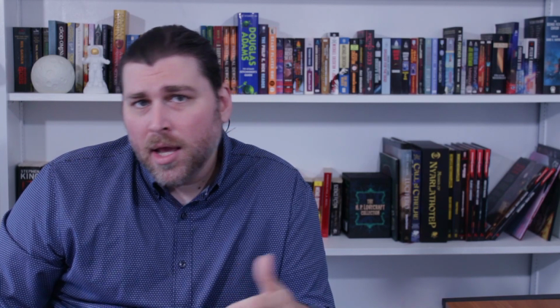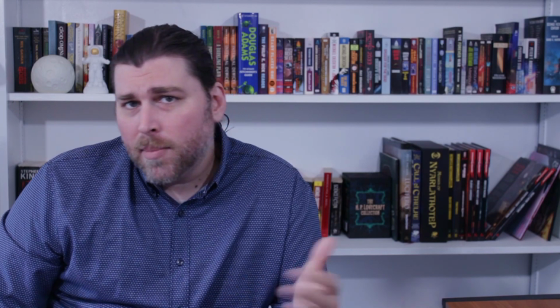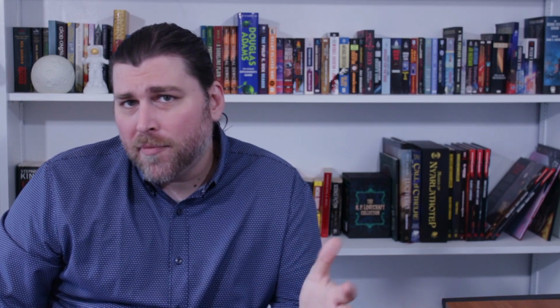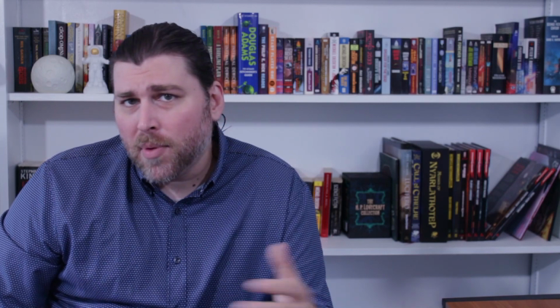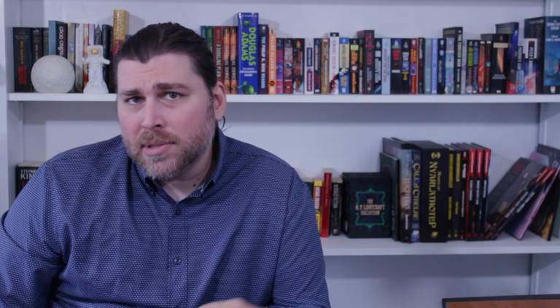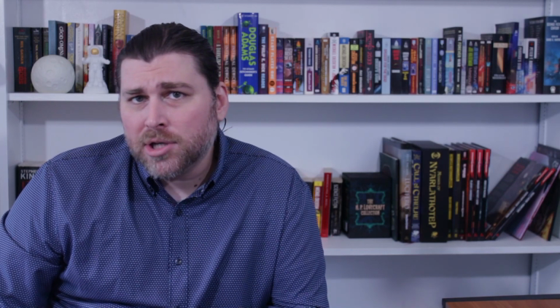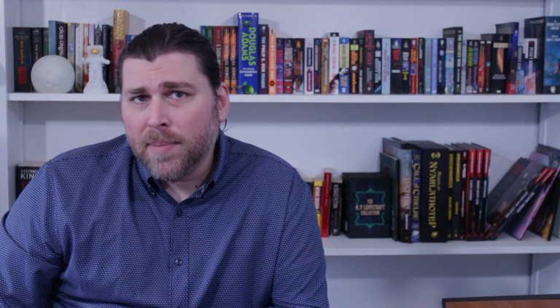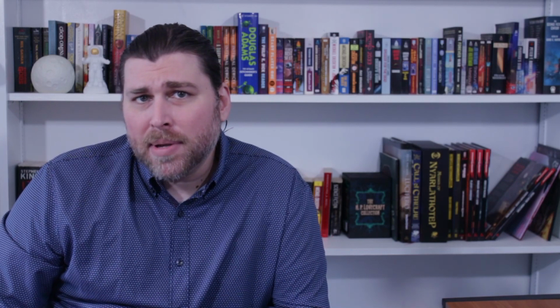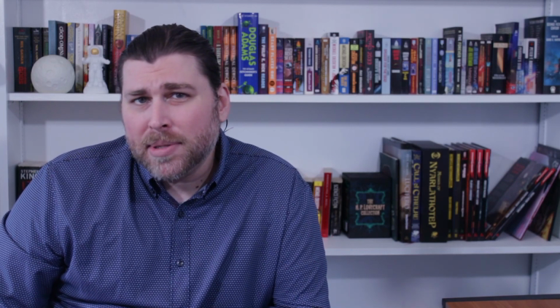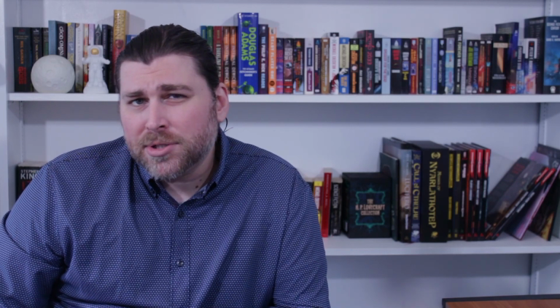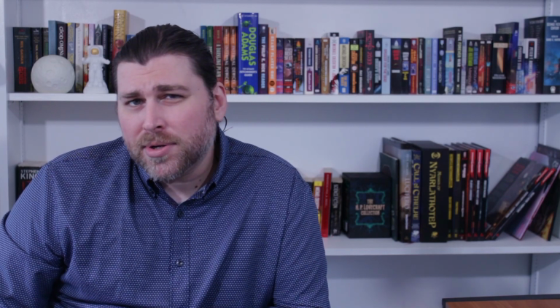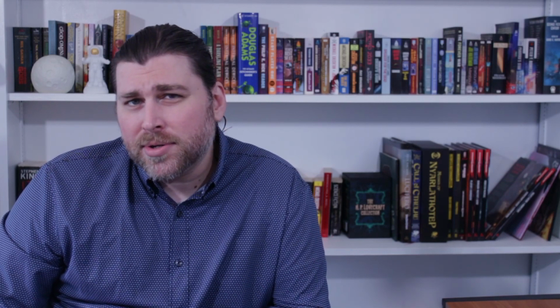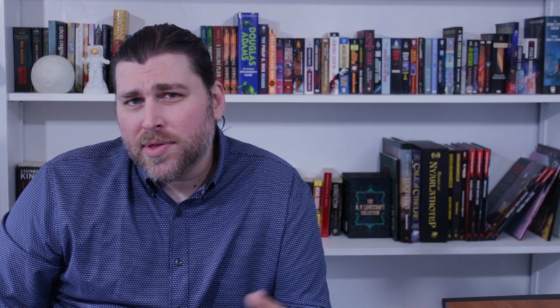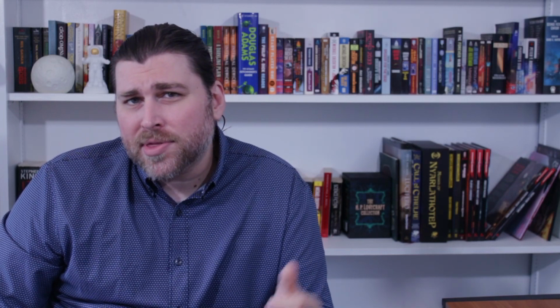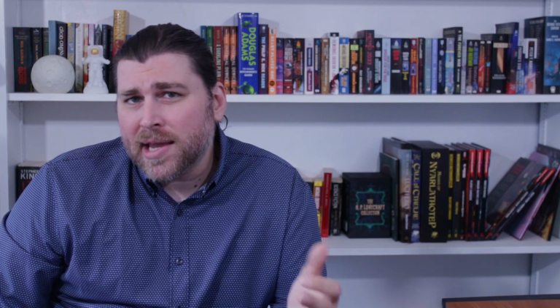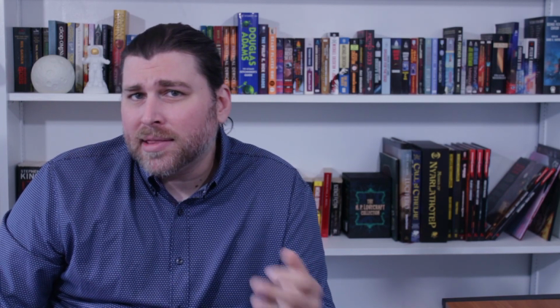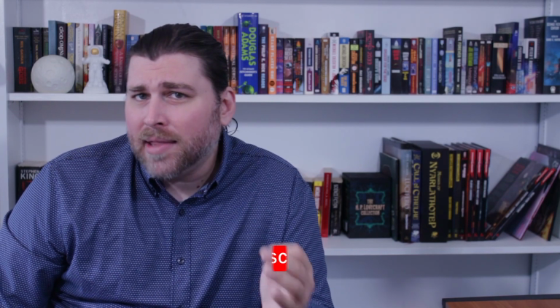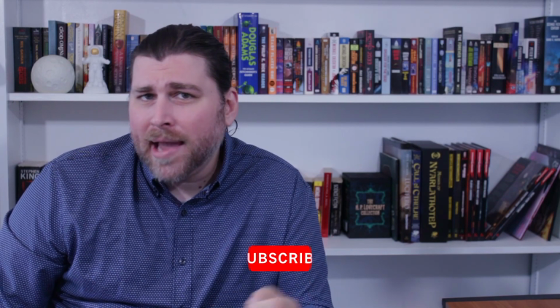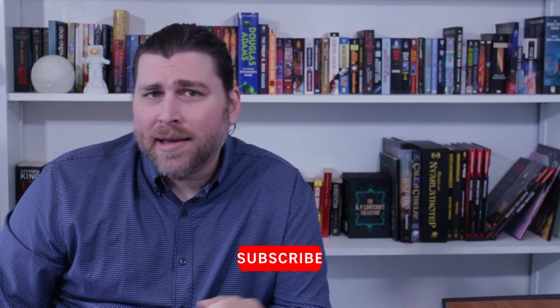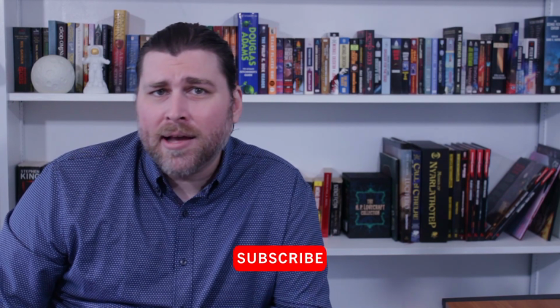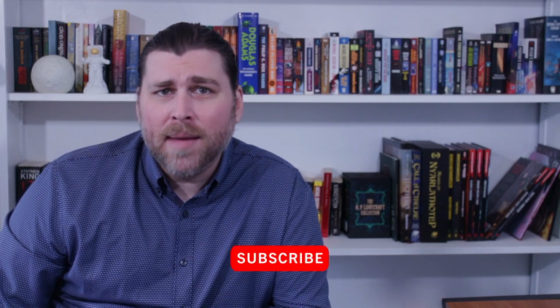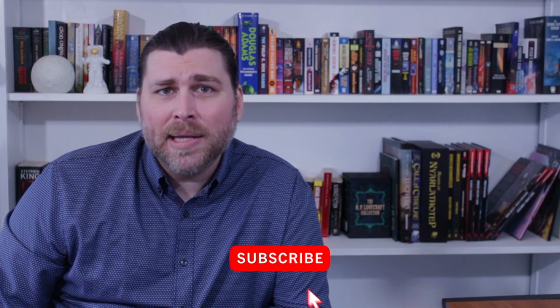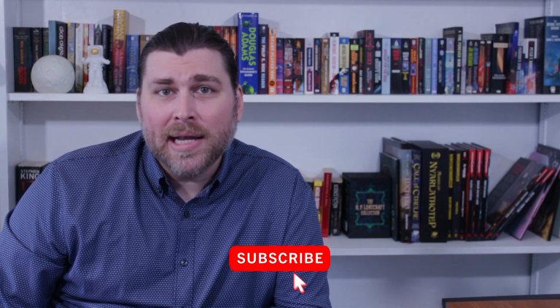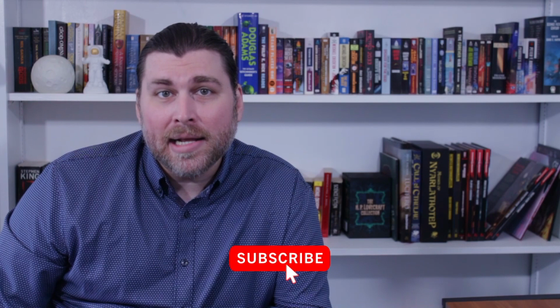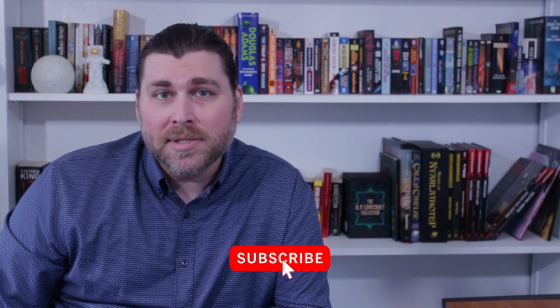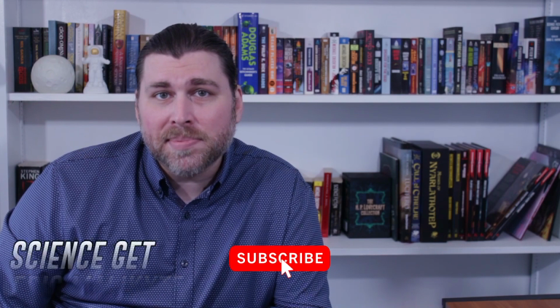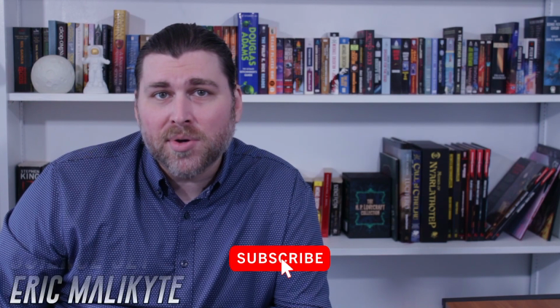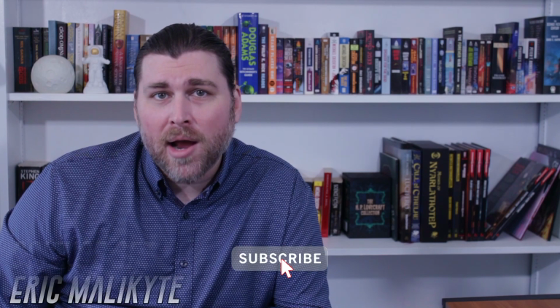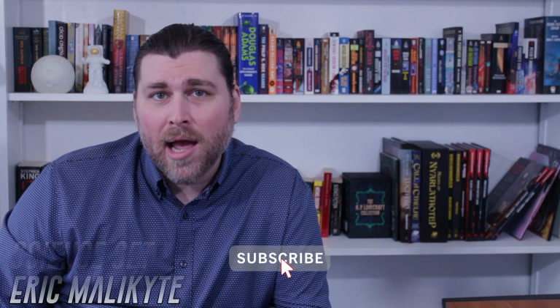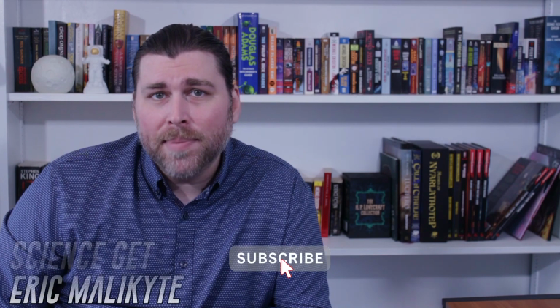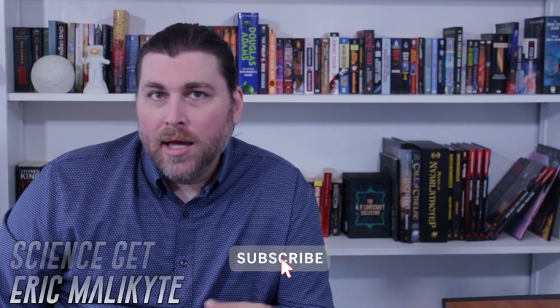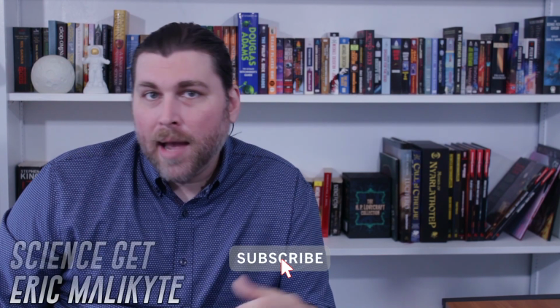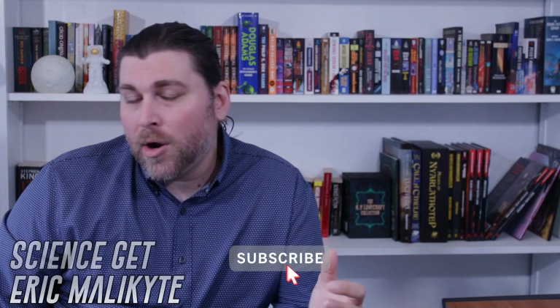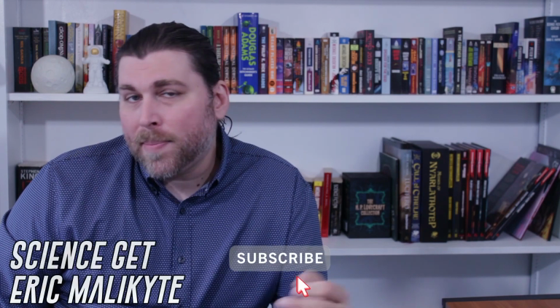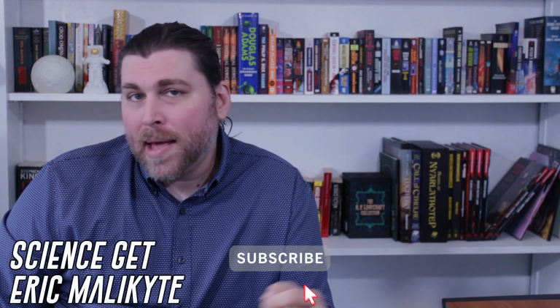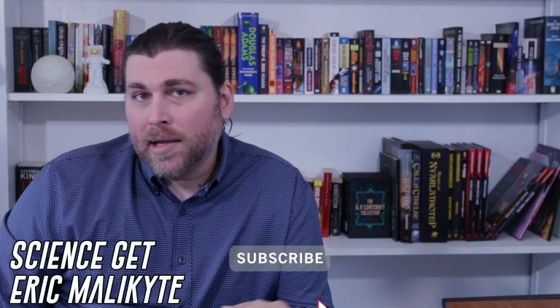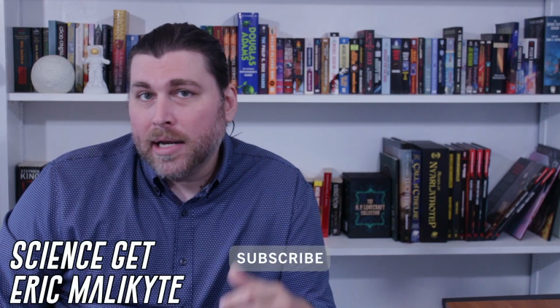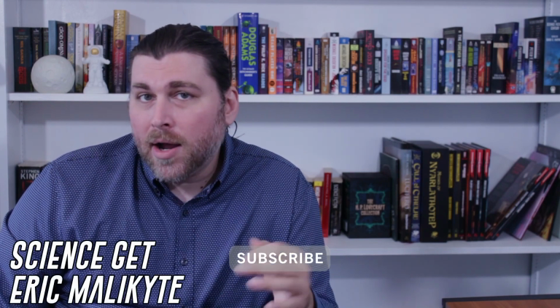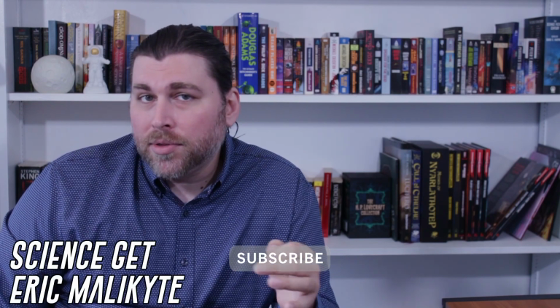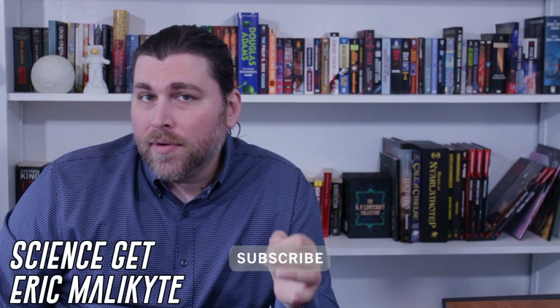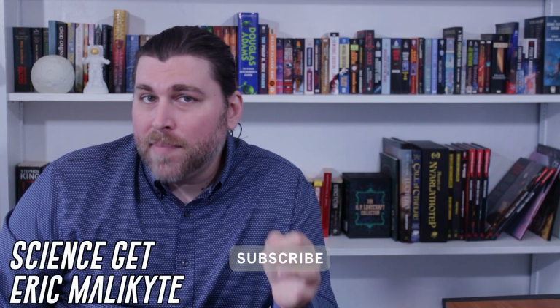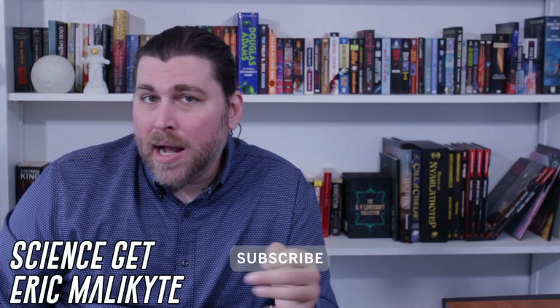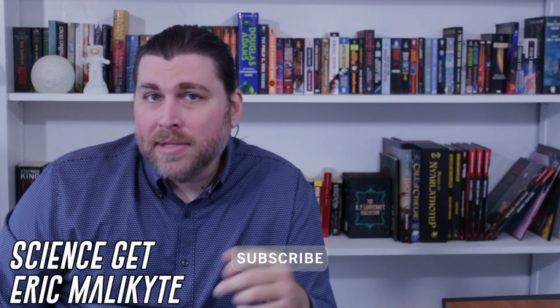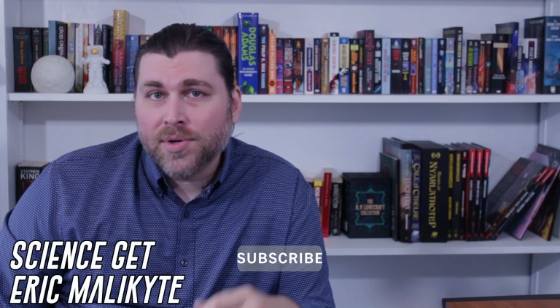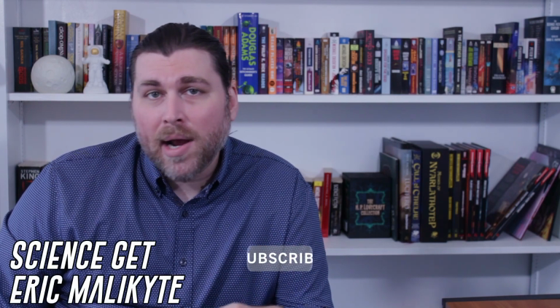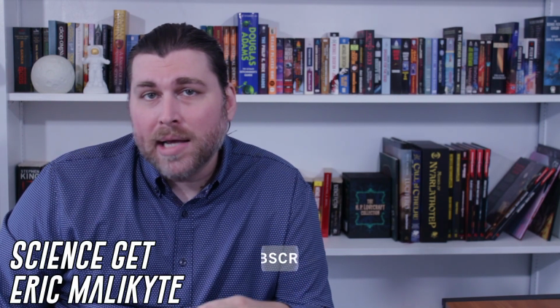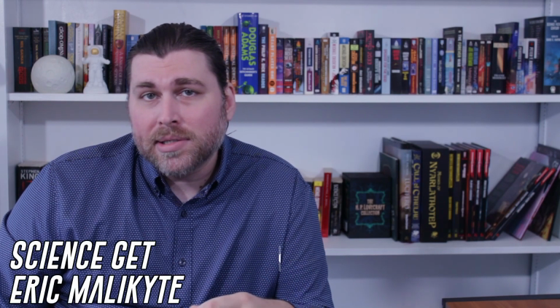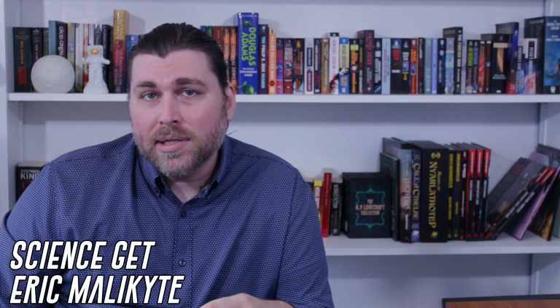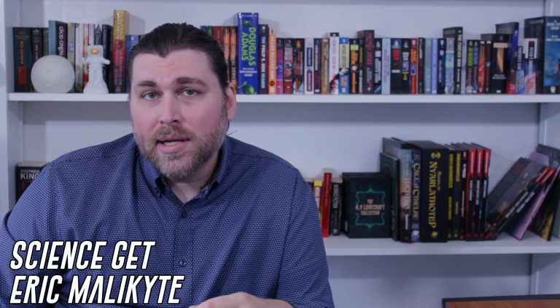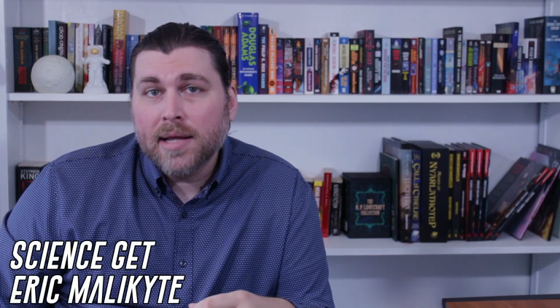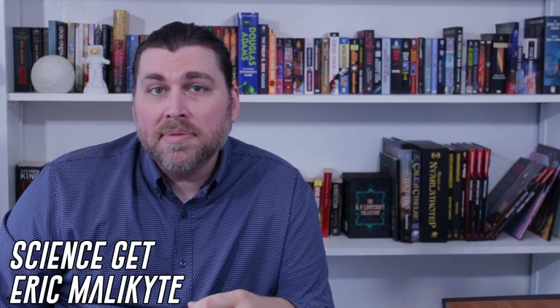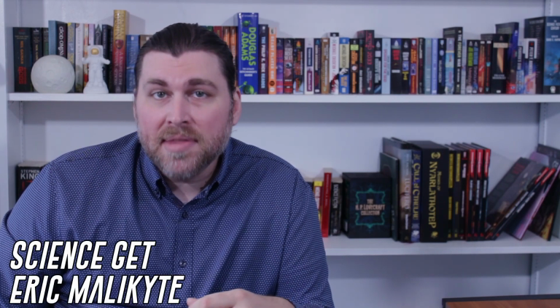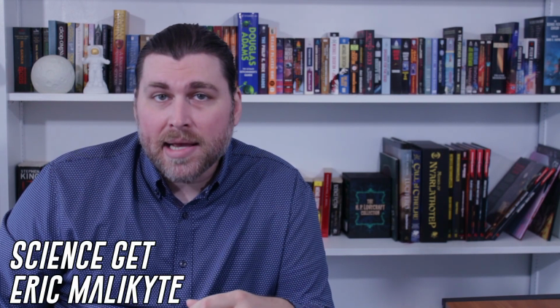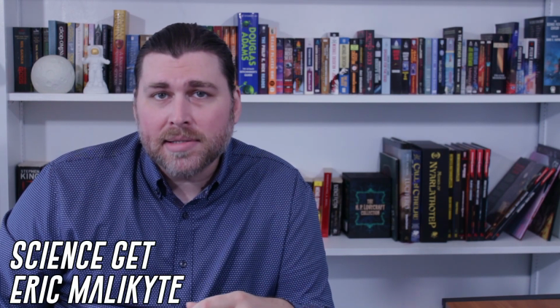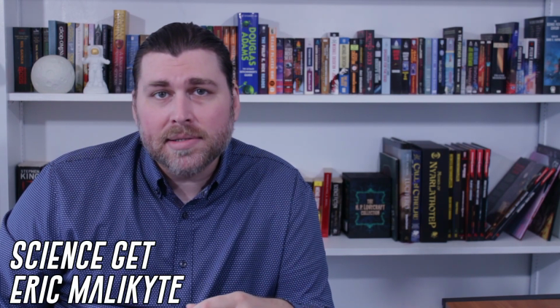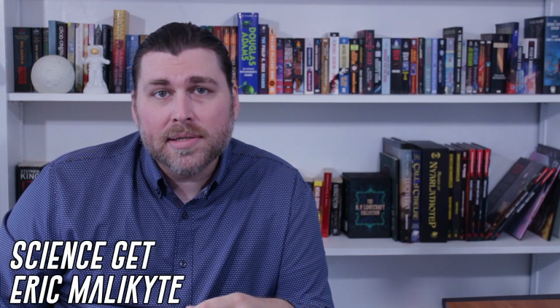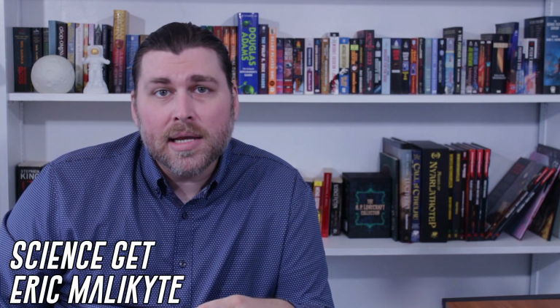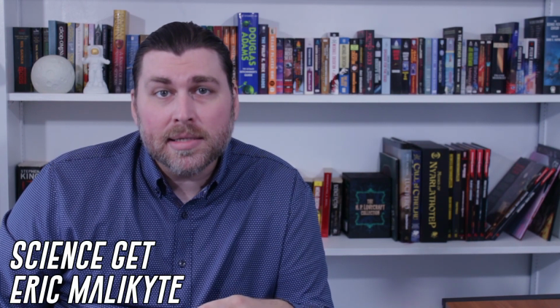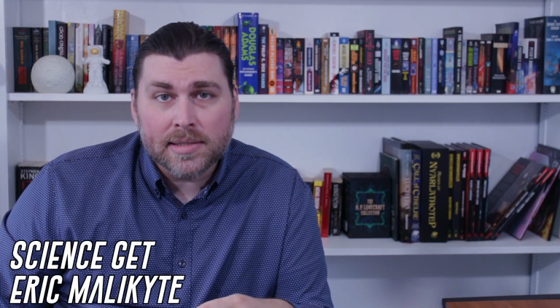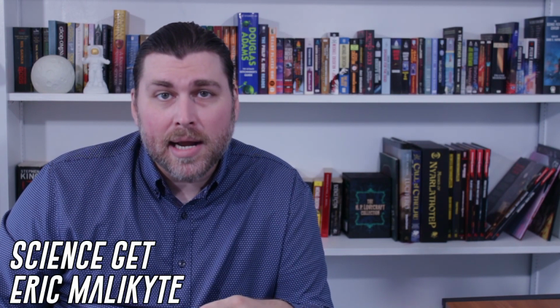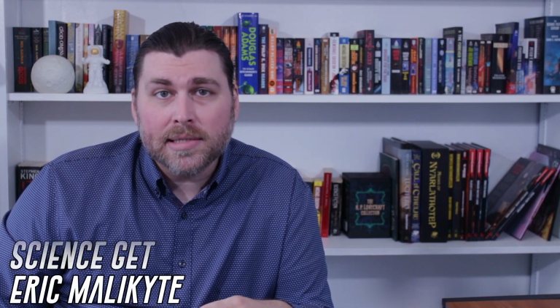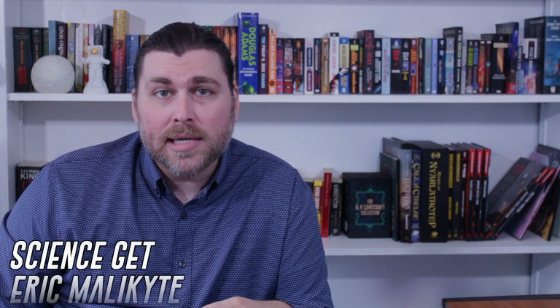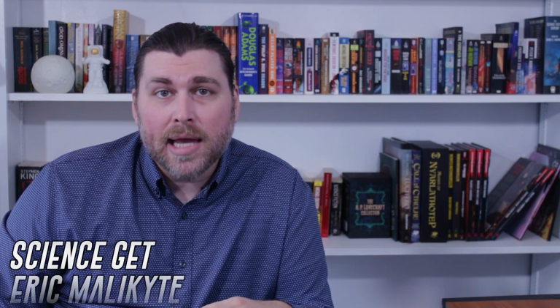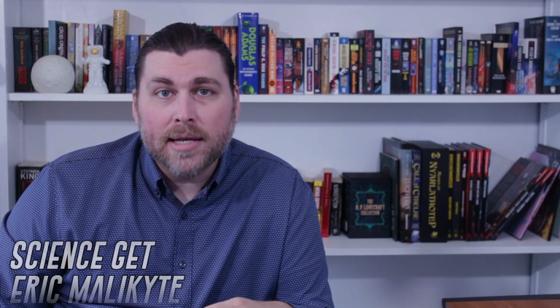Before we jump in, be sure to do the thing and like, comment, and subscribe. I'm Eric Malachite, author of Minds Horizon, and this is ScienceGad.